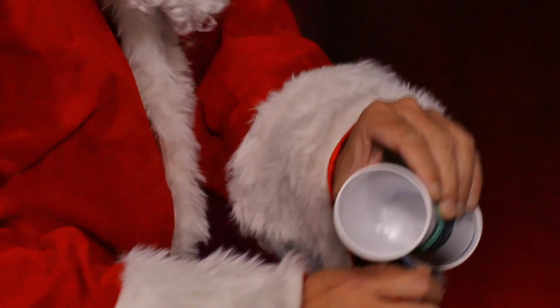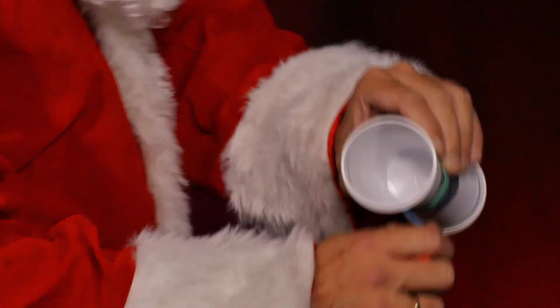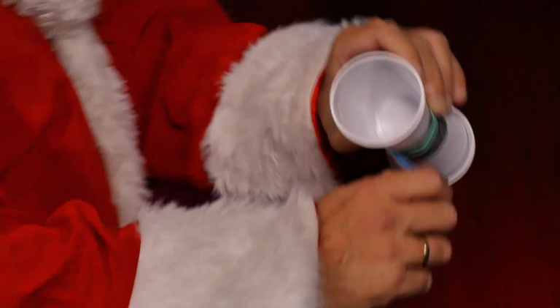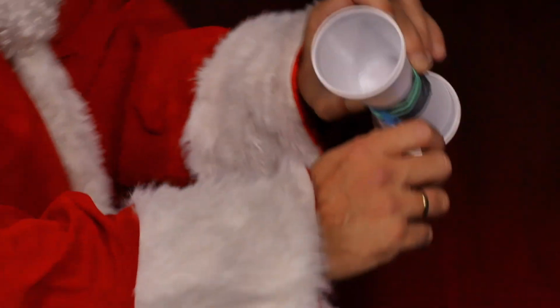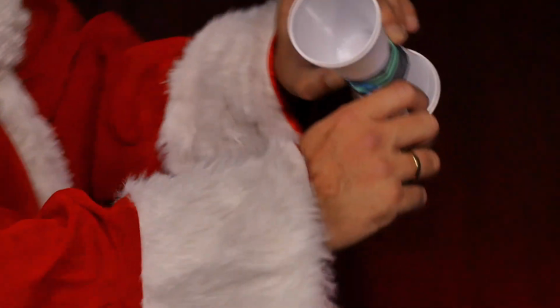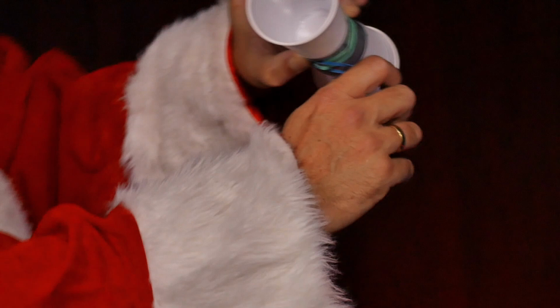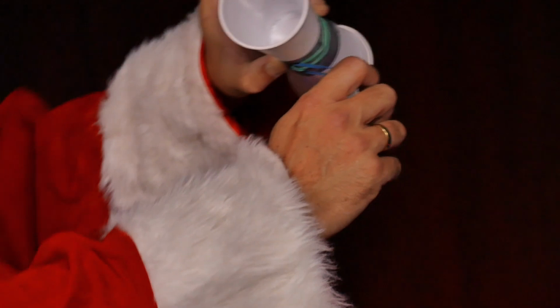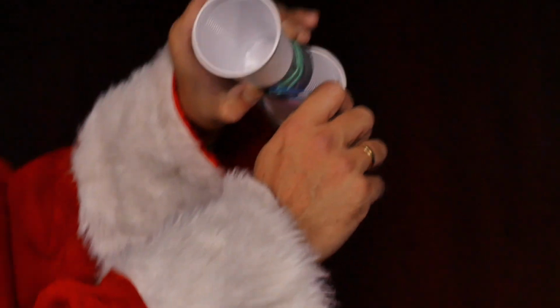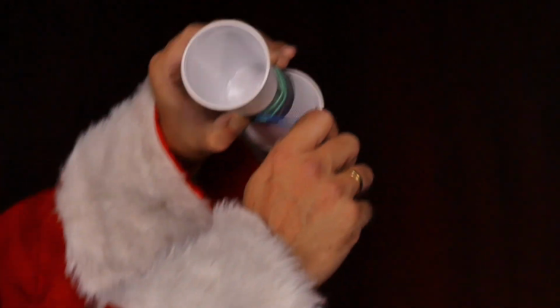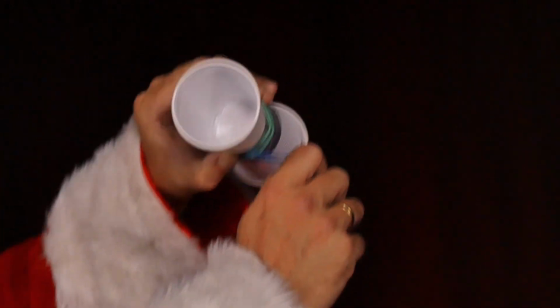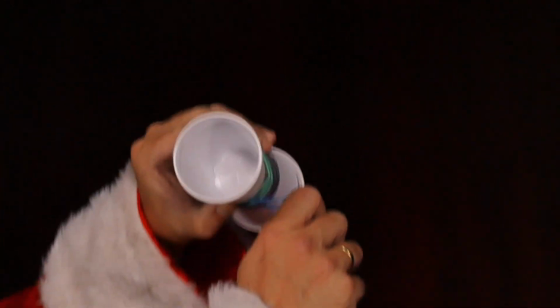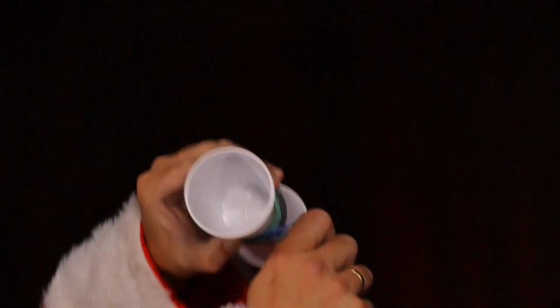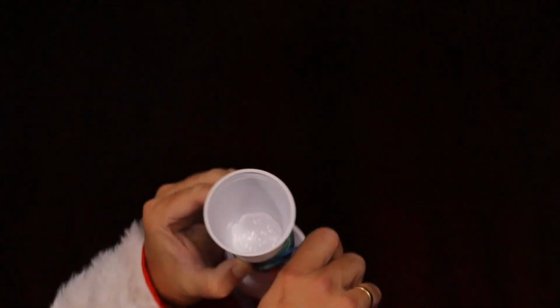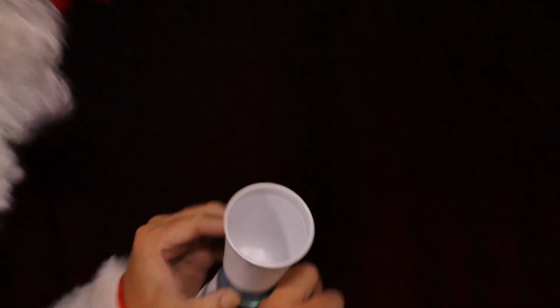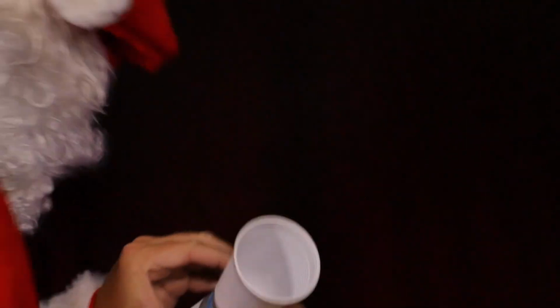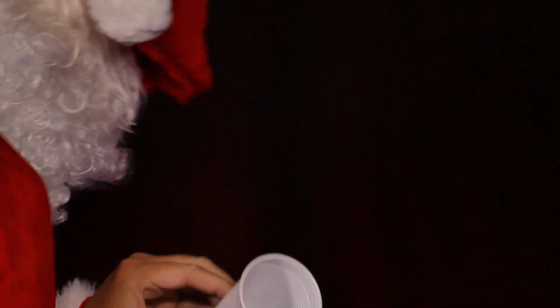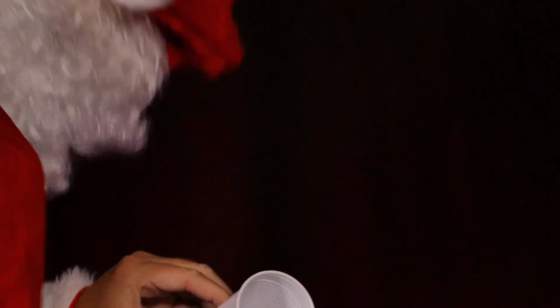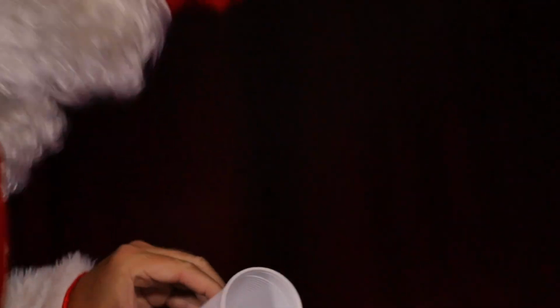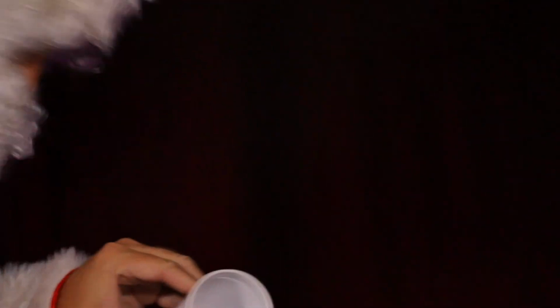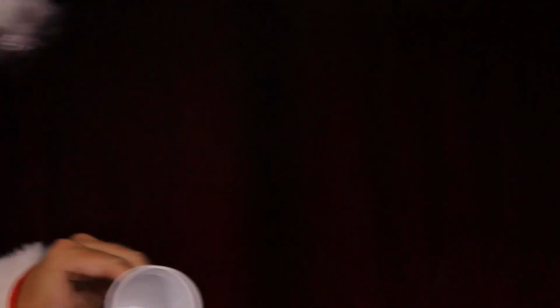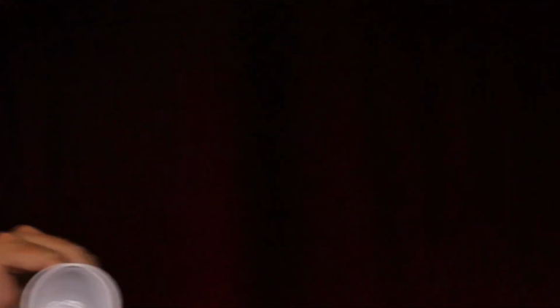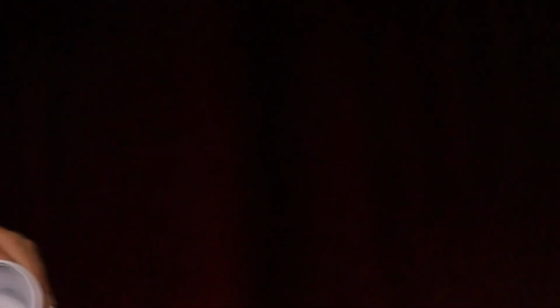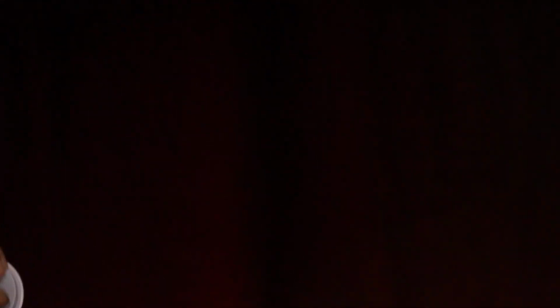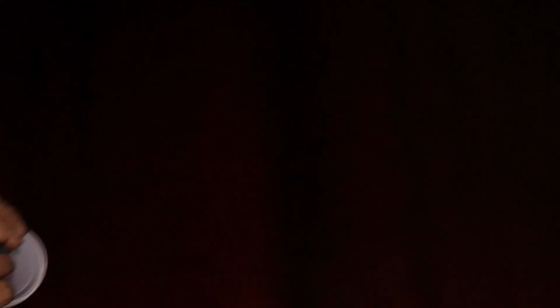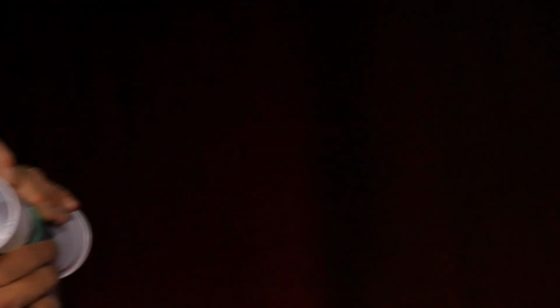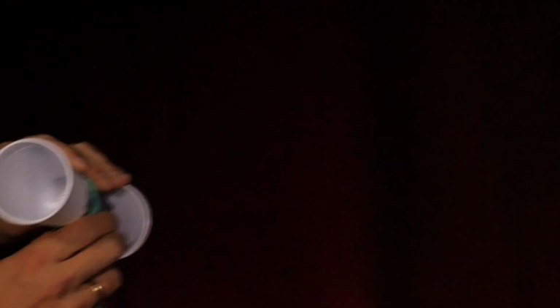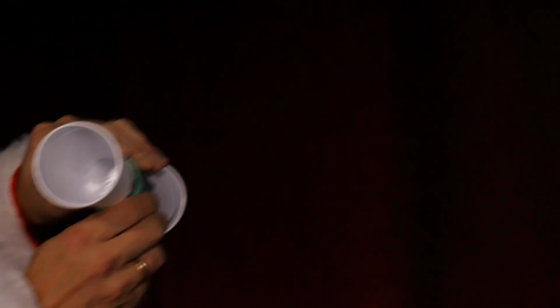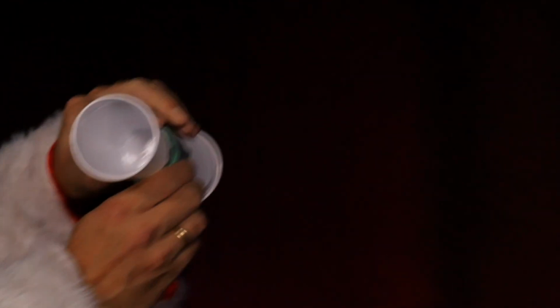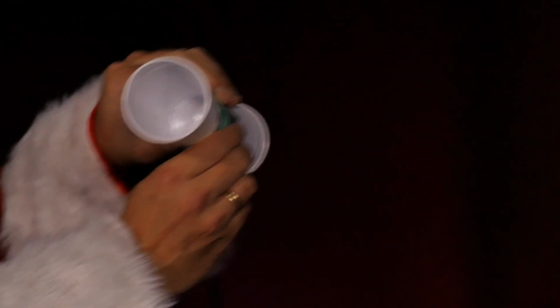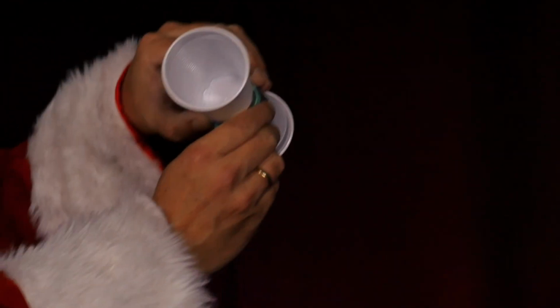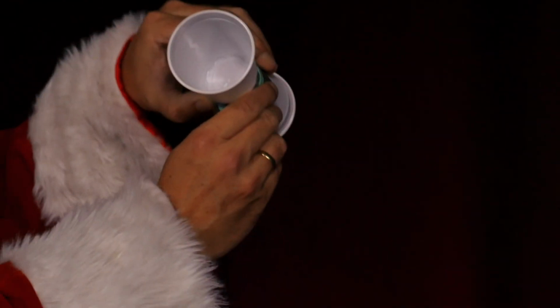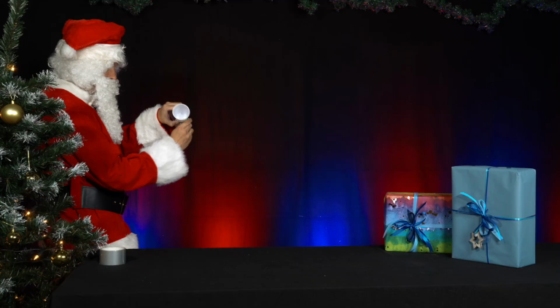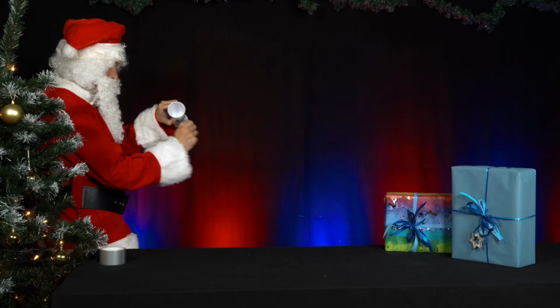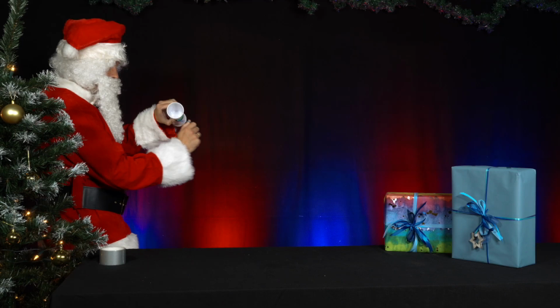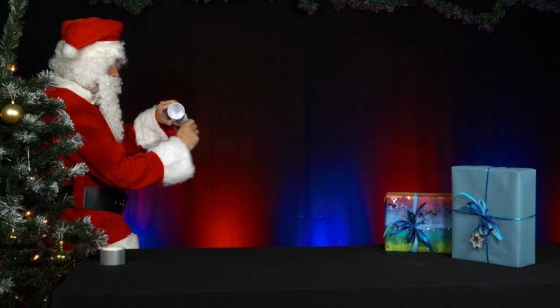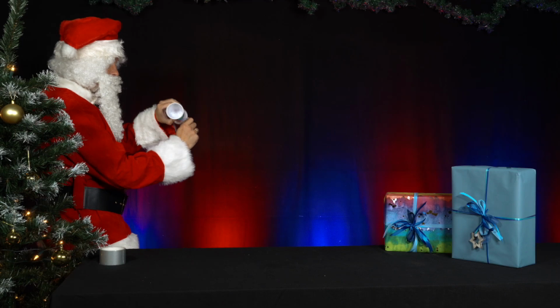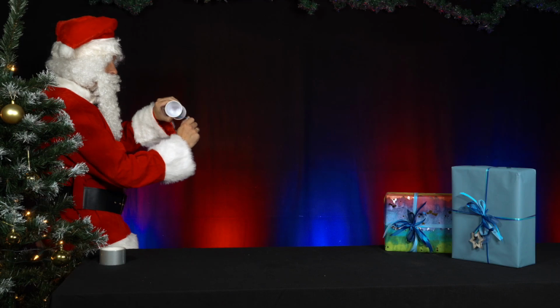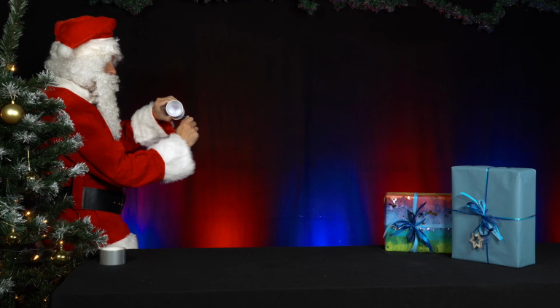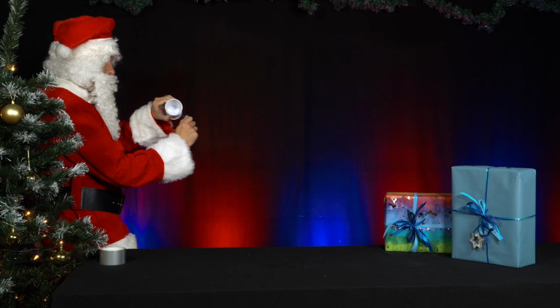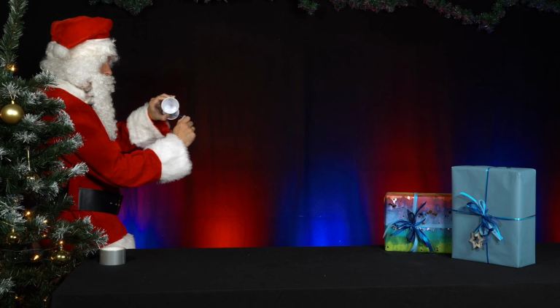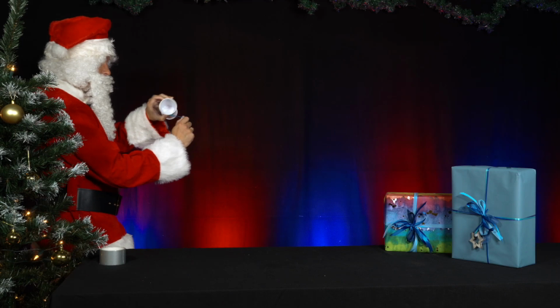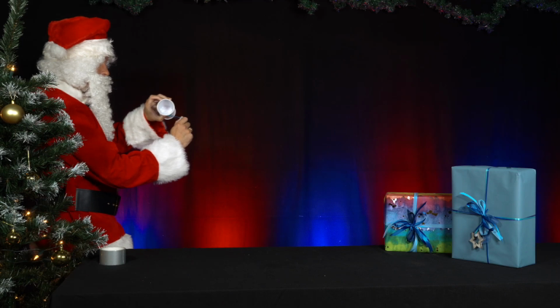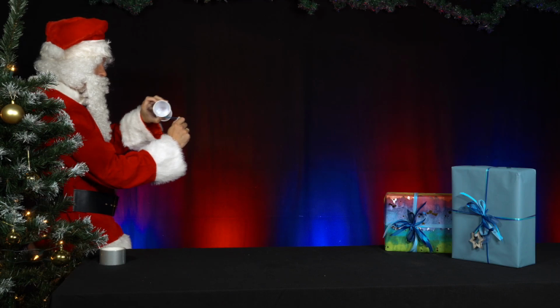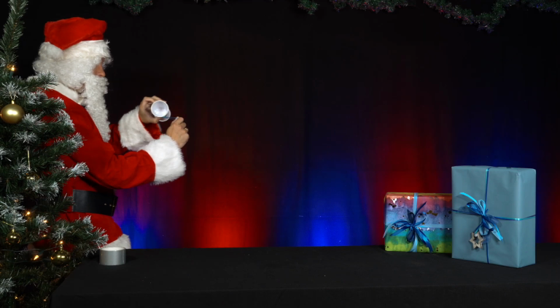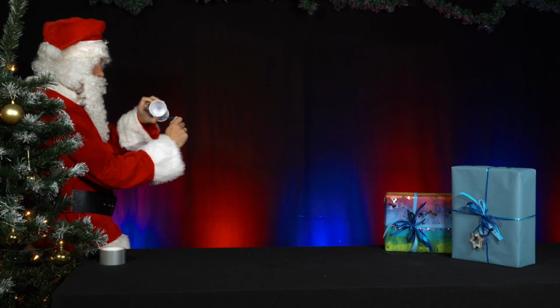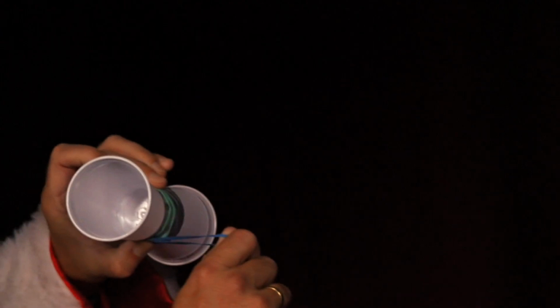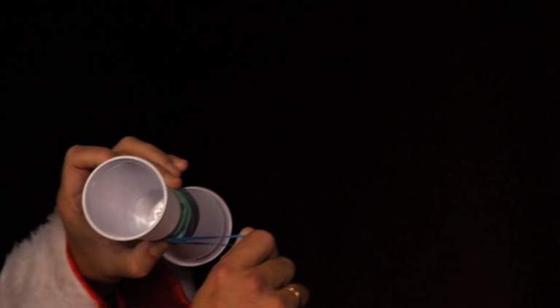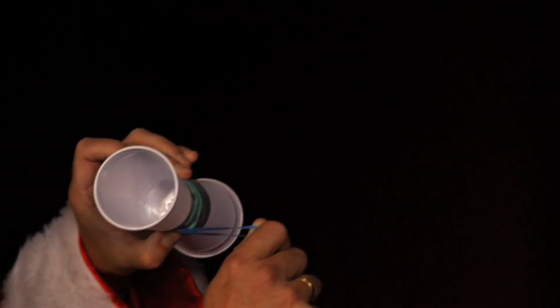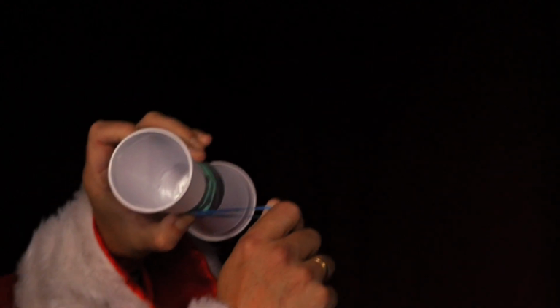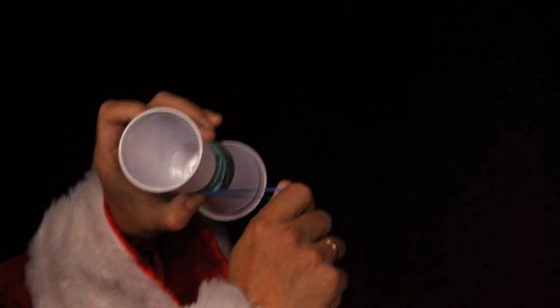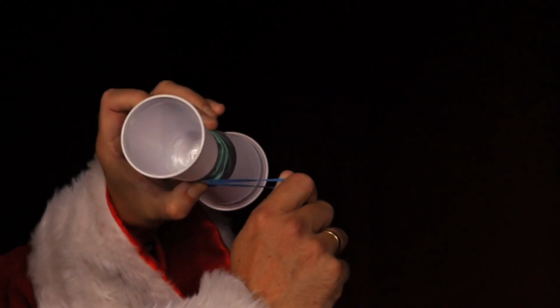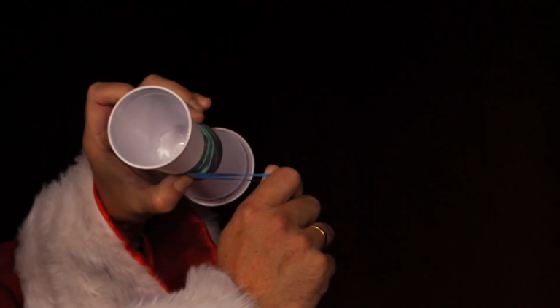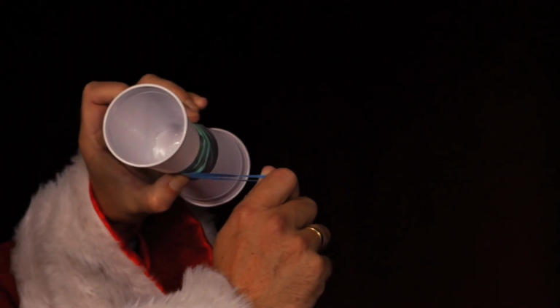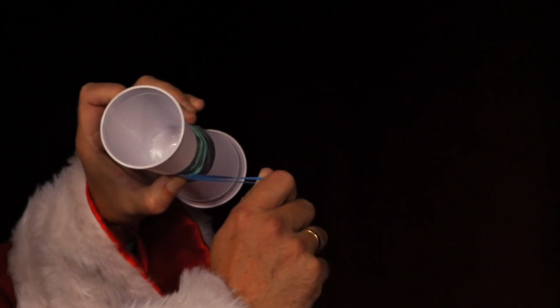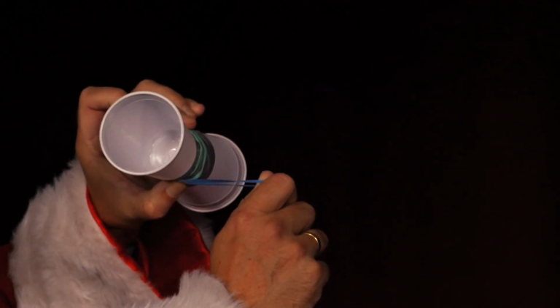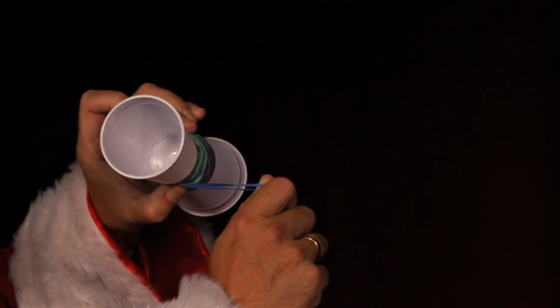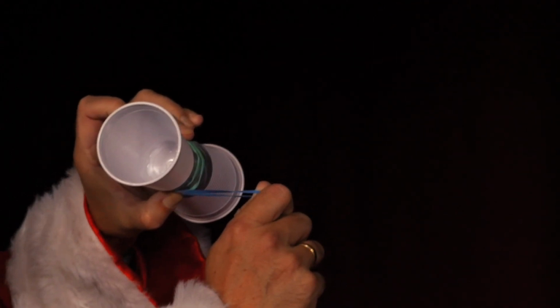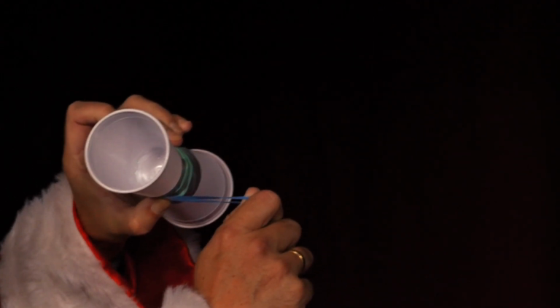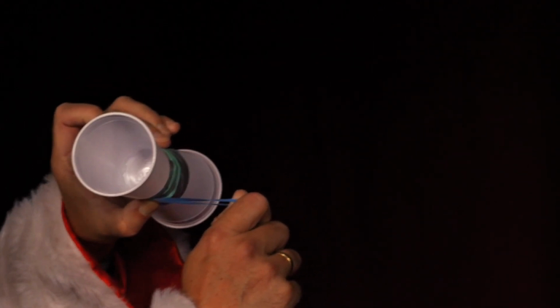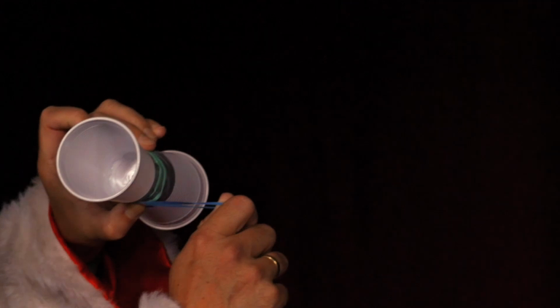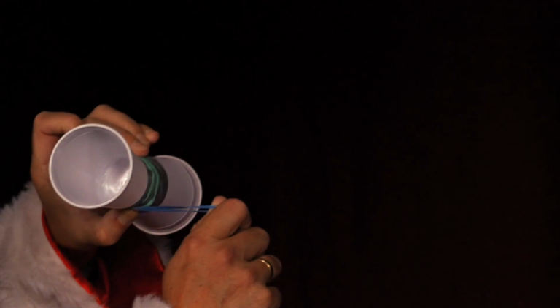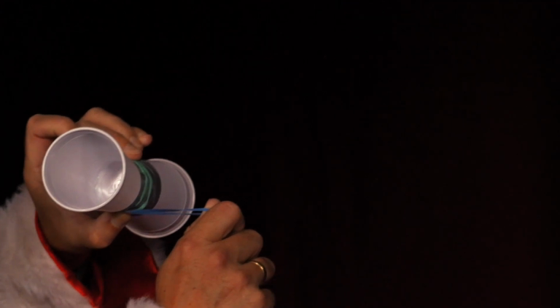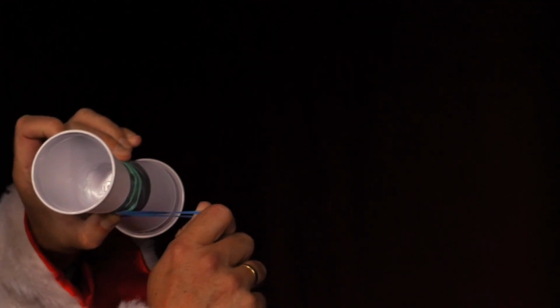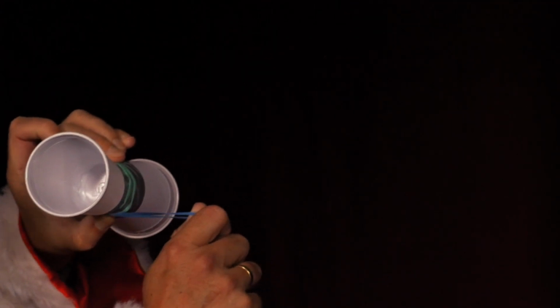So that the rubber band sticks out from under the cups at the front. He stretches the rubber band and lets the cups fly.